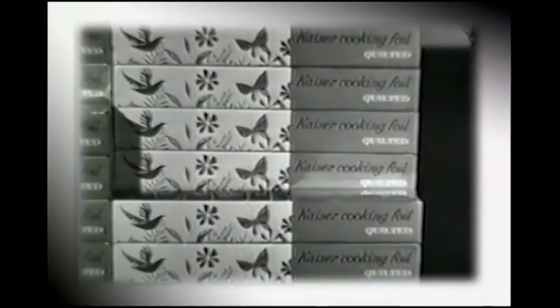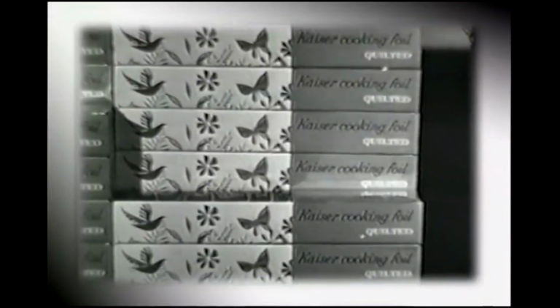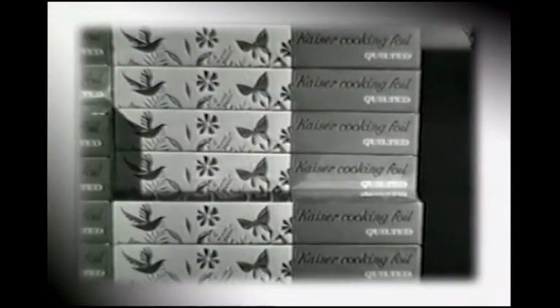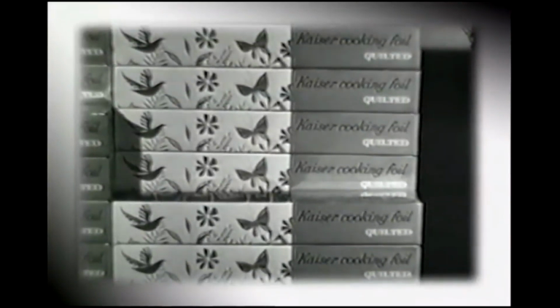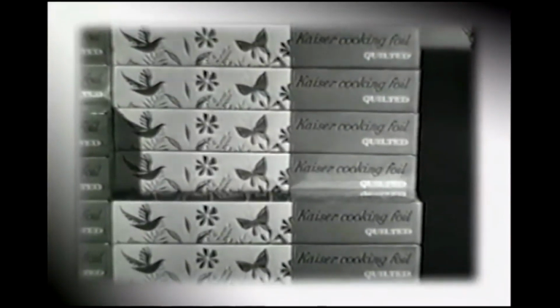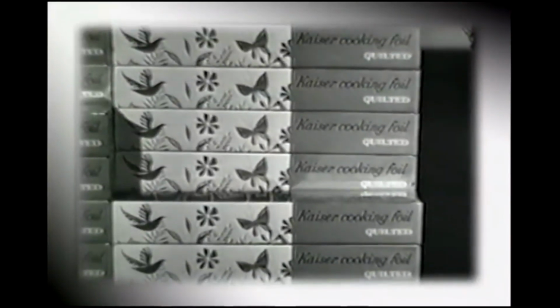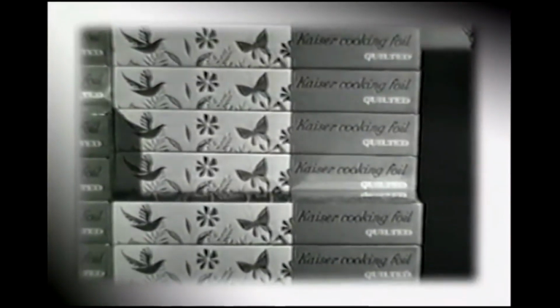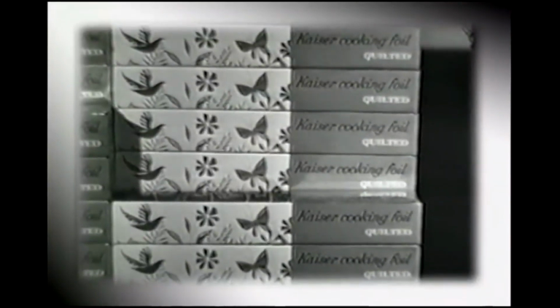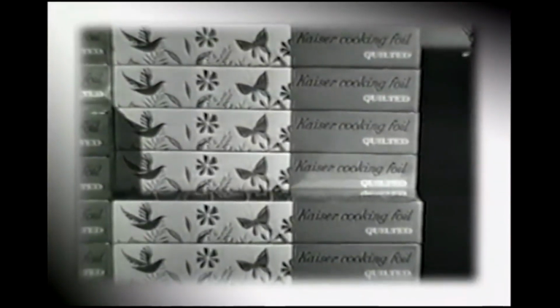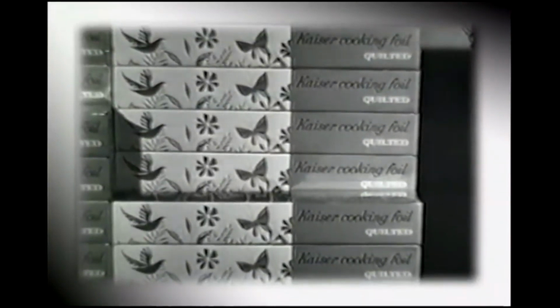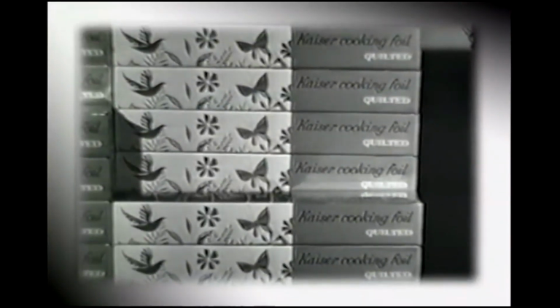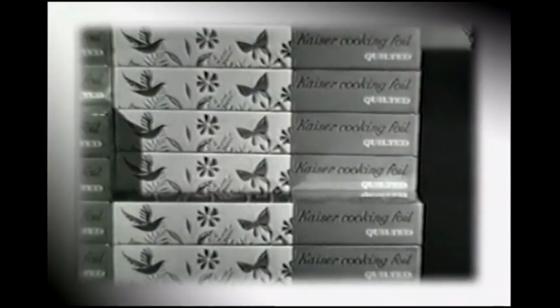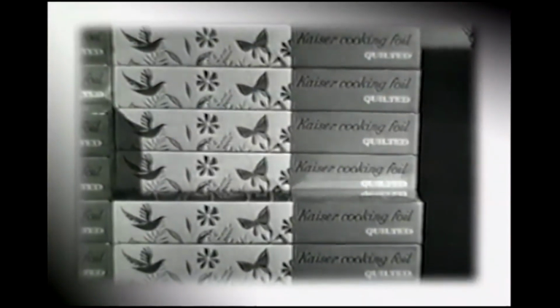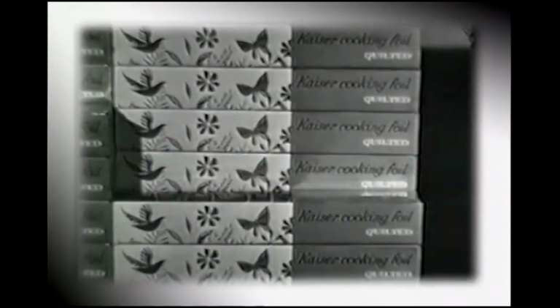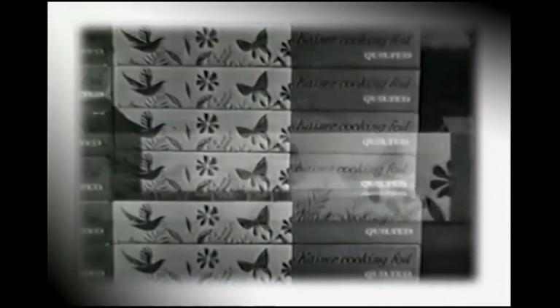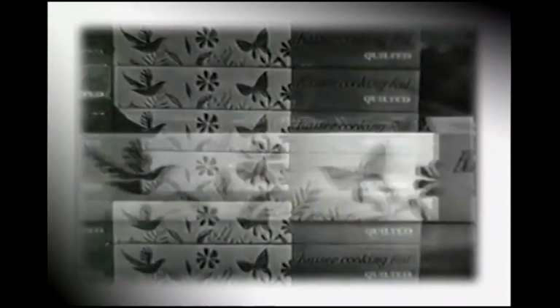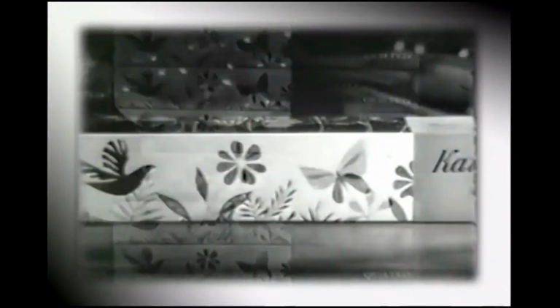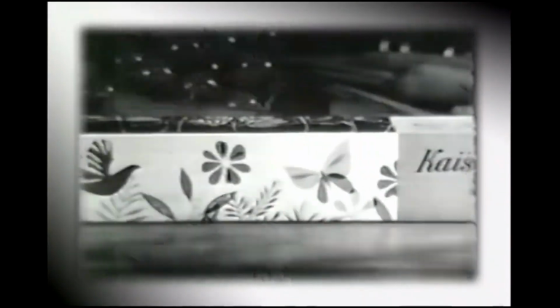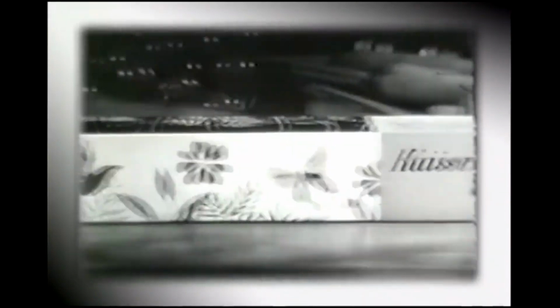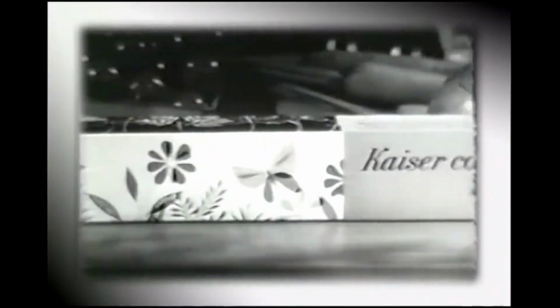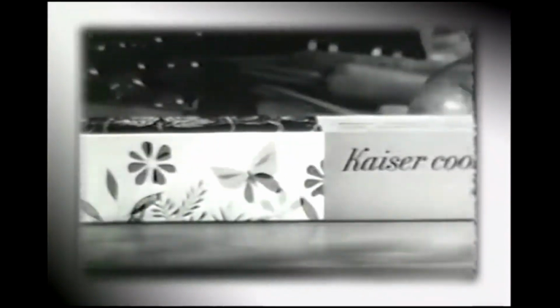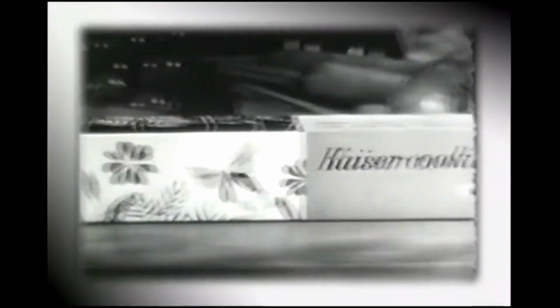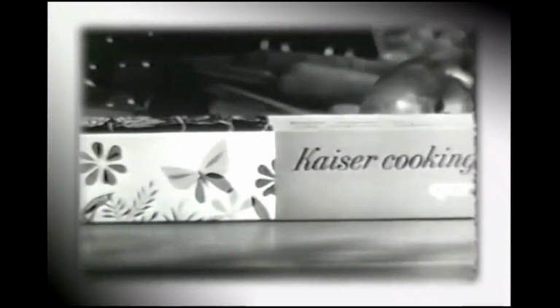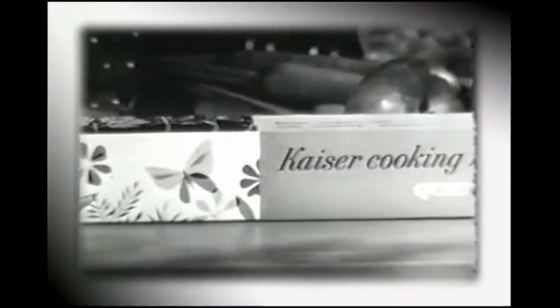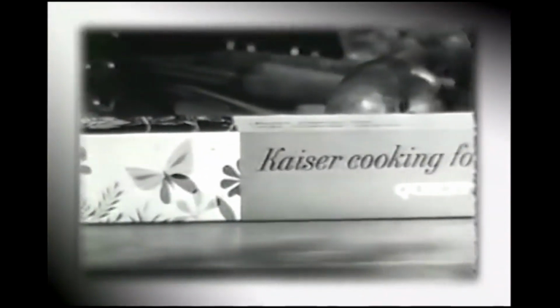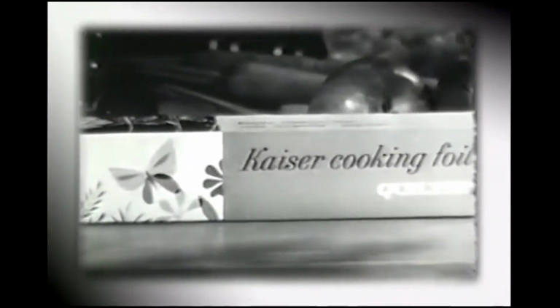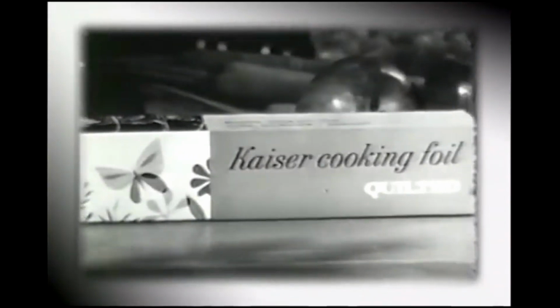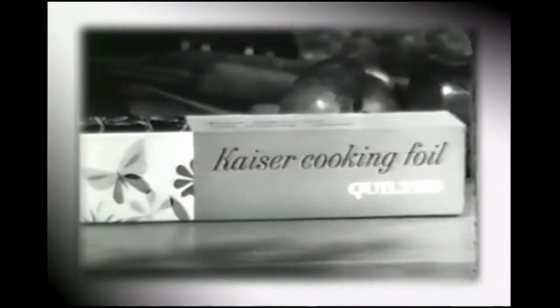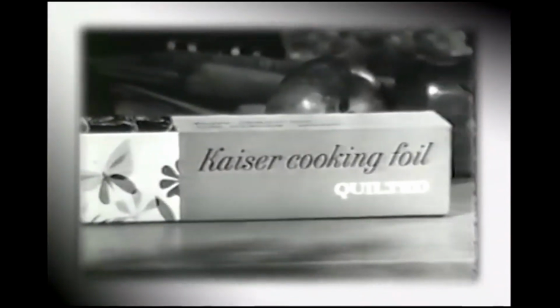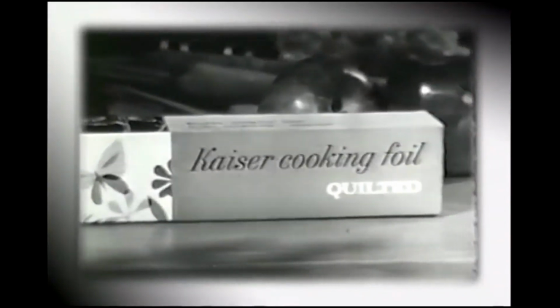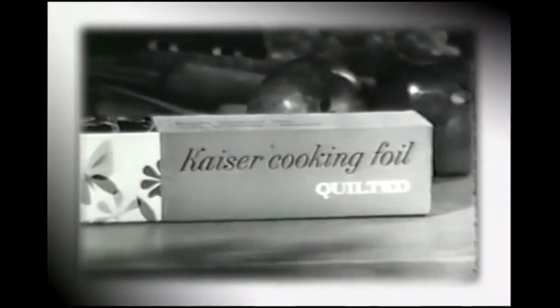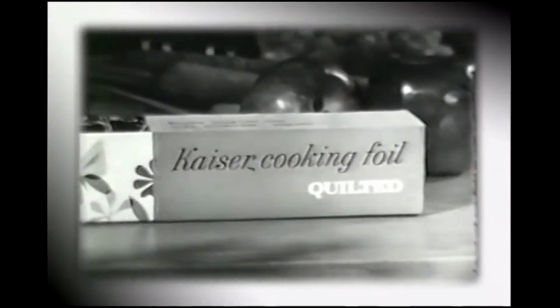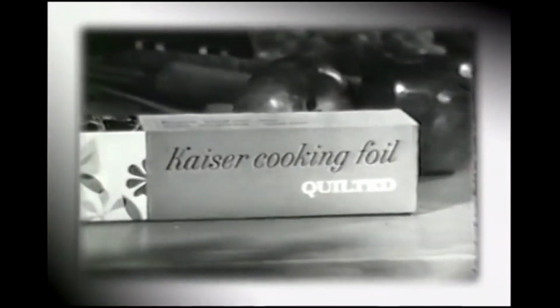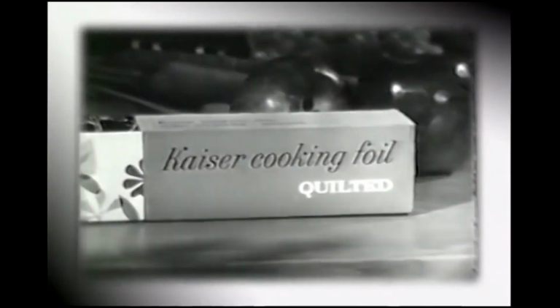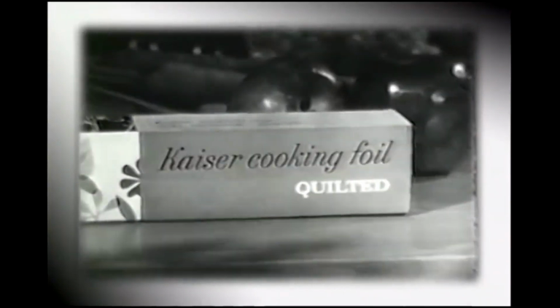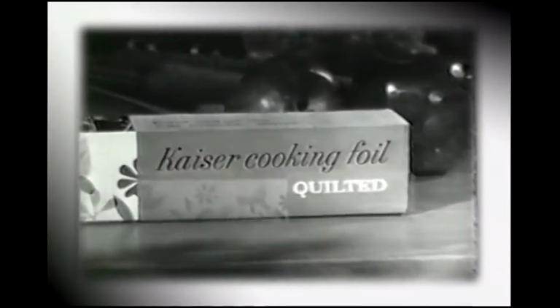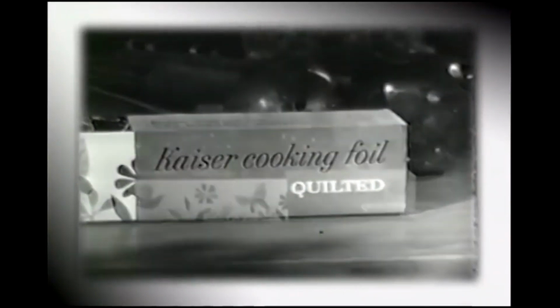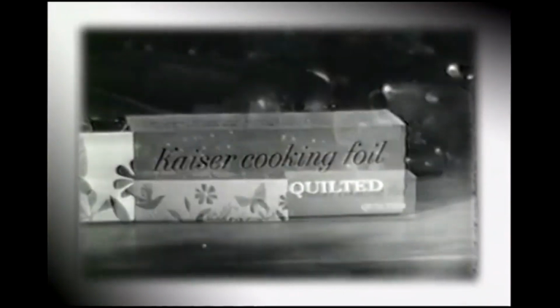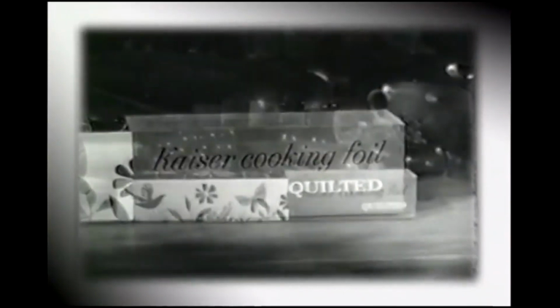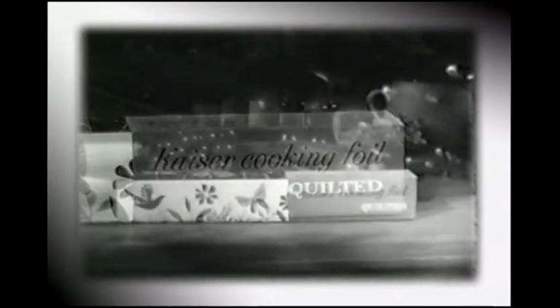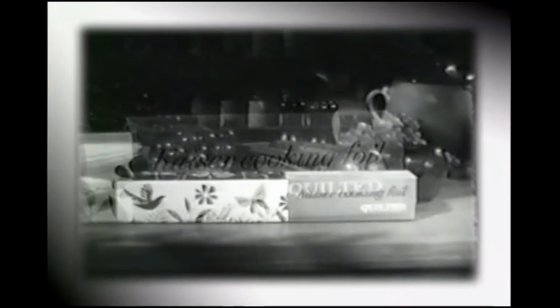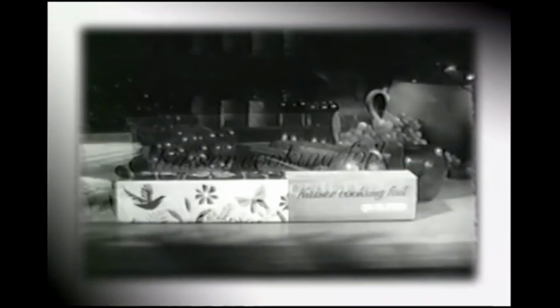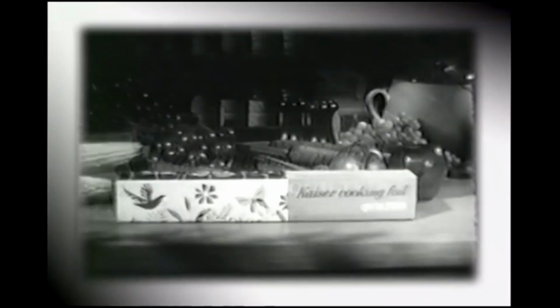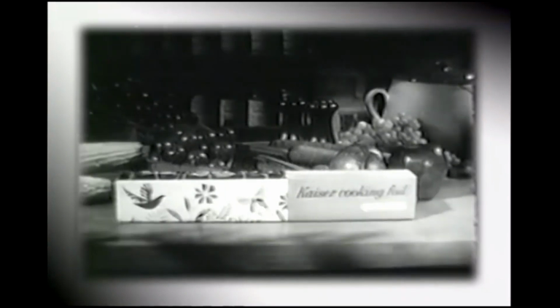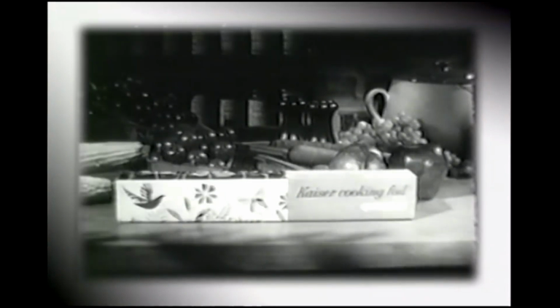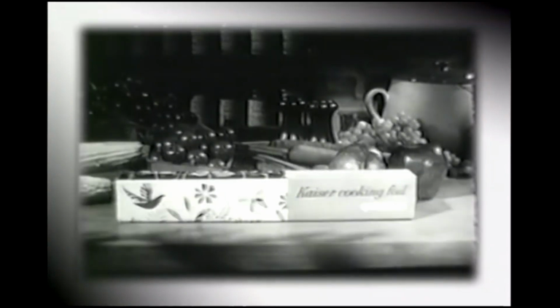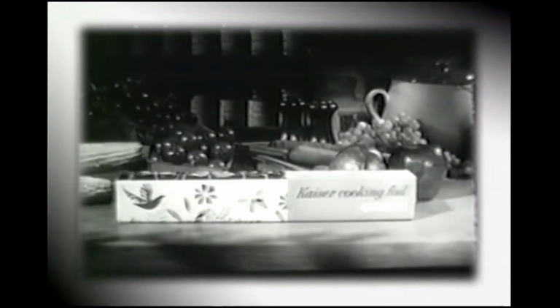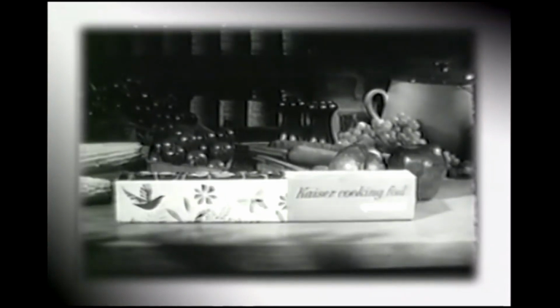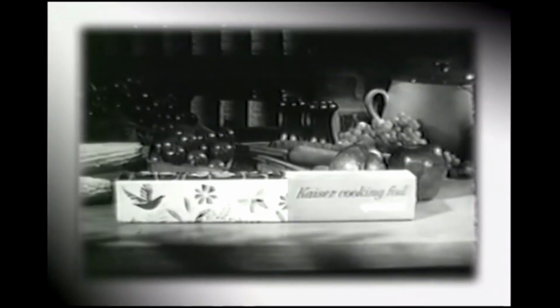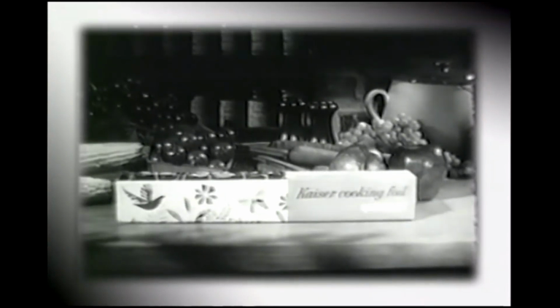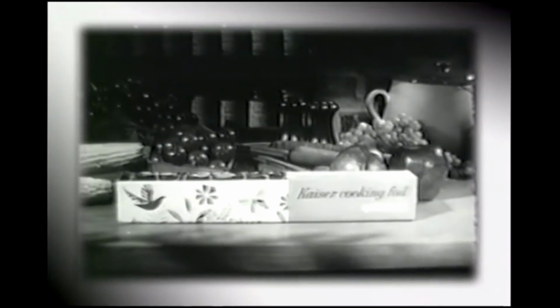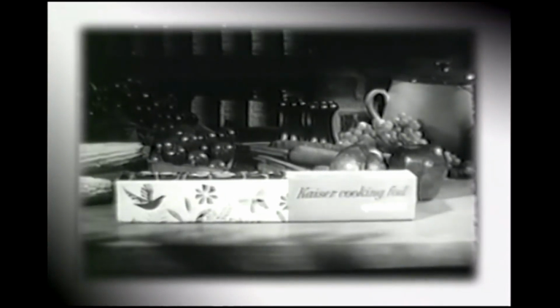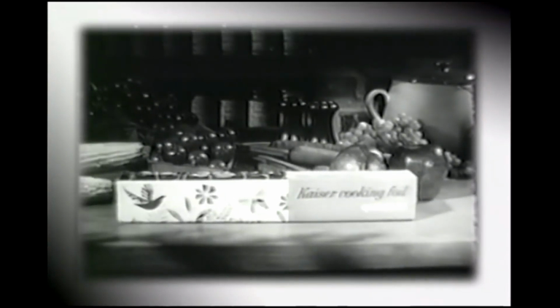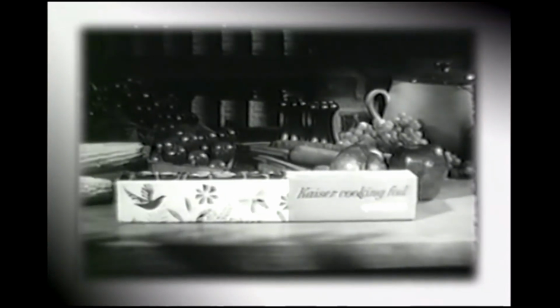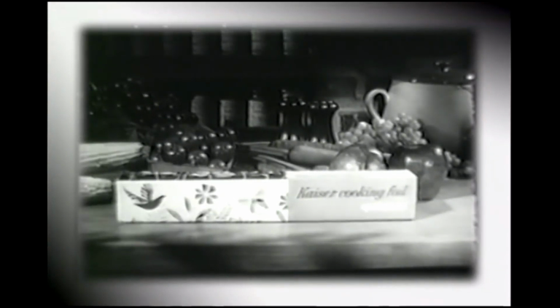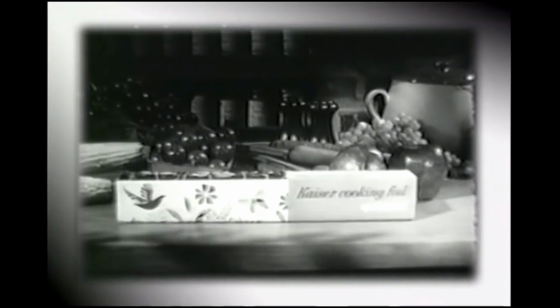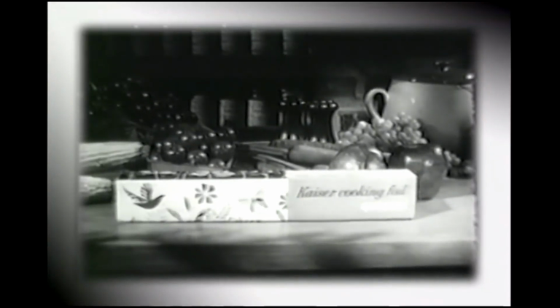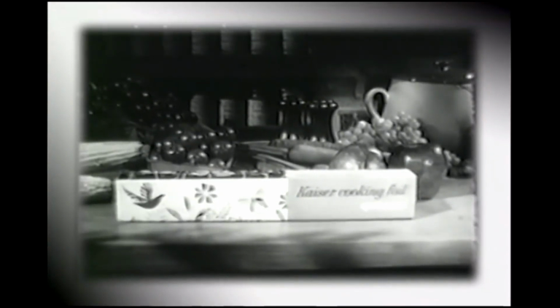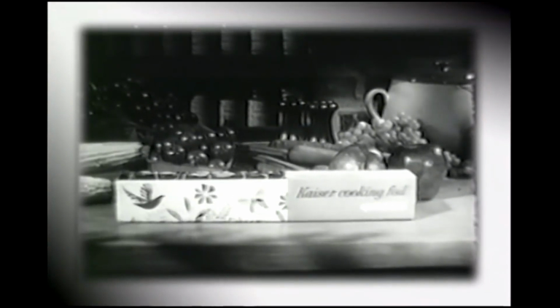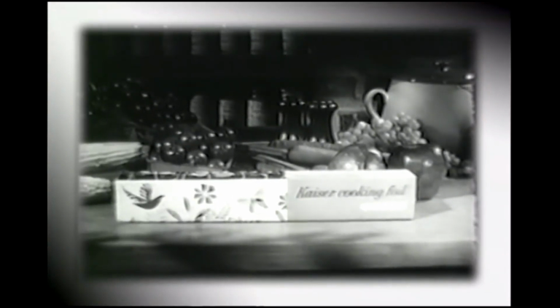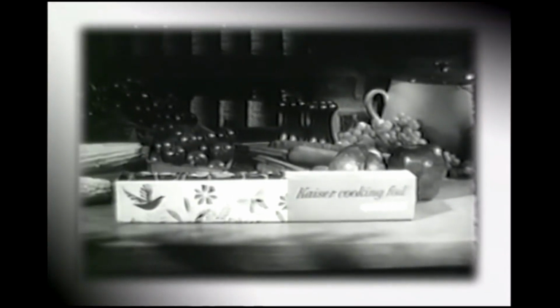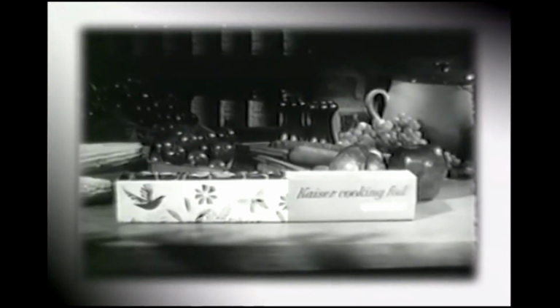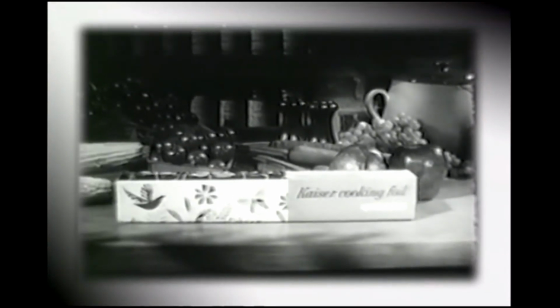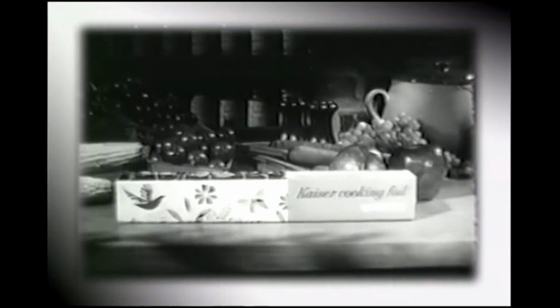Now at your grocer's. Costs no more than ordinary wrap, in the new lovely-to-look-at package.